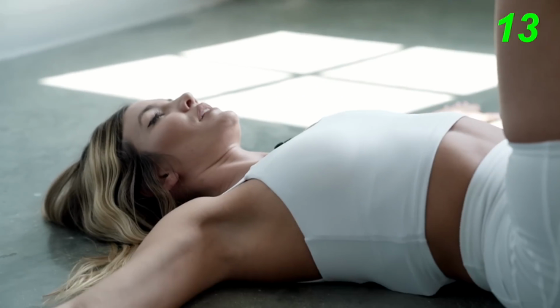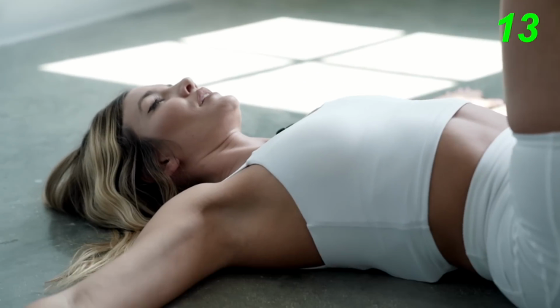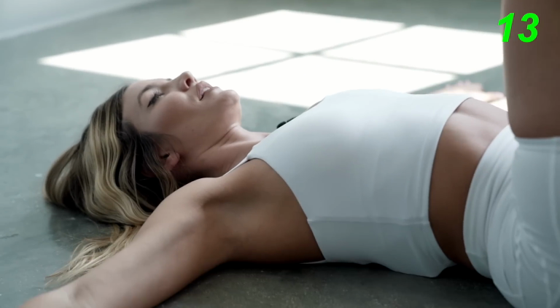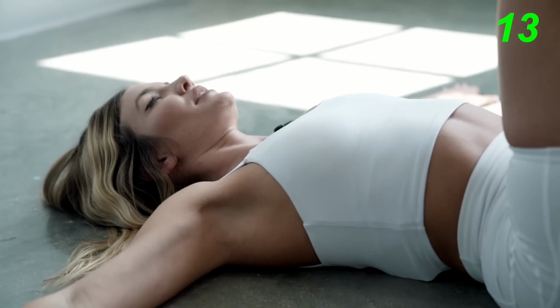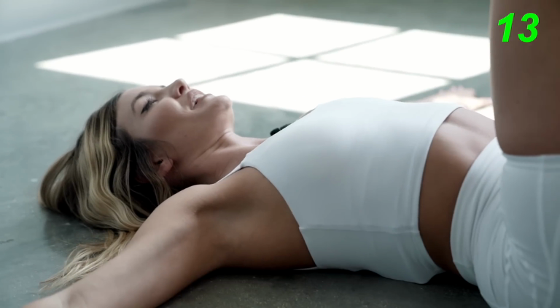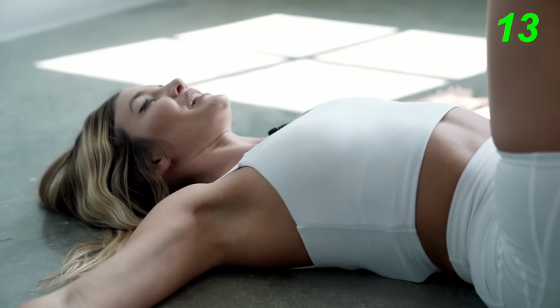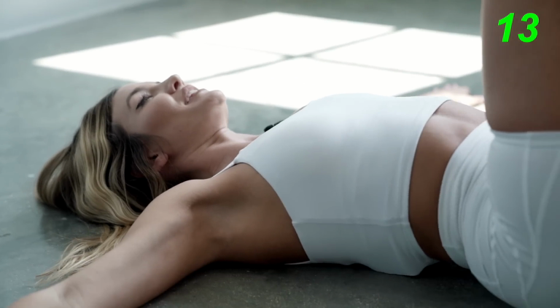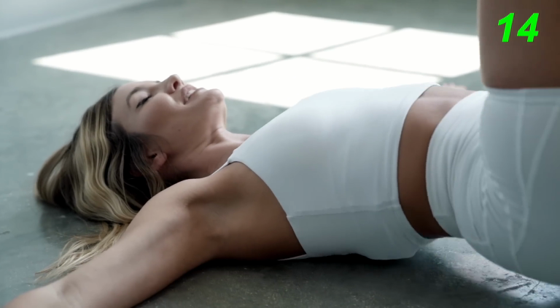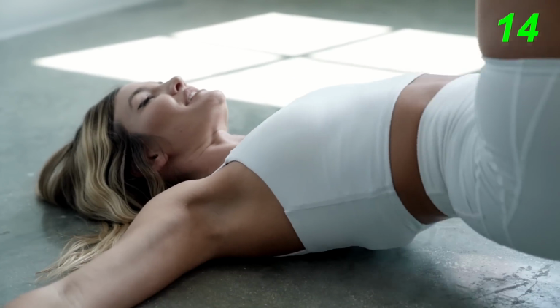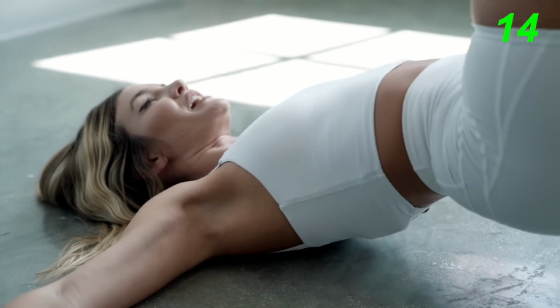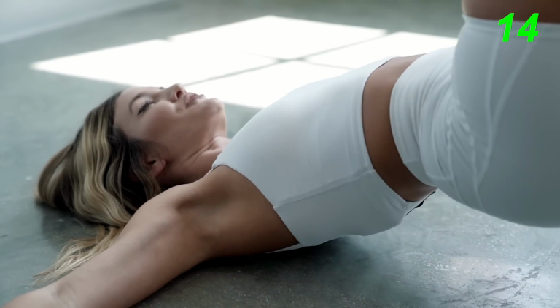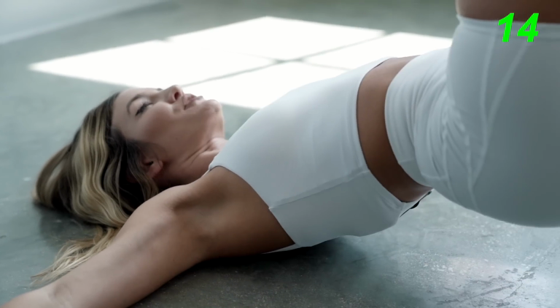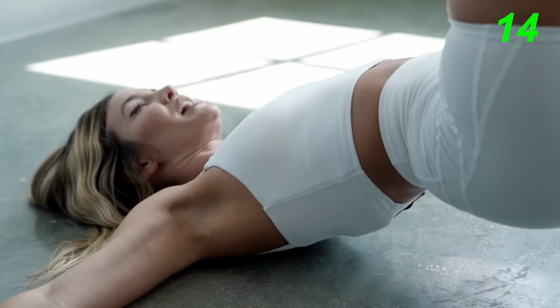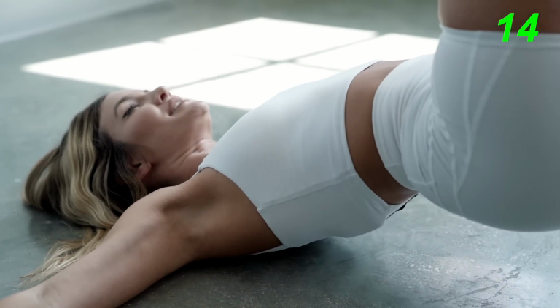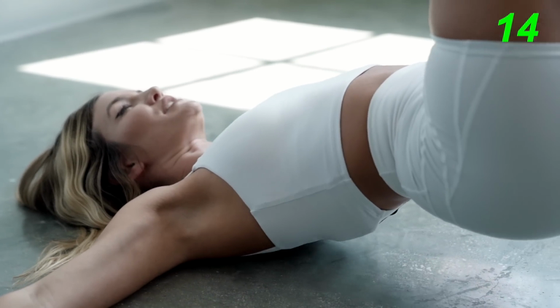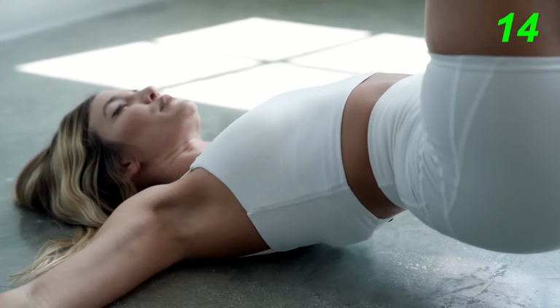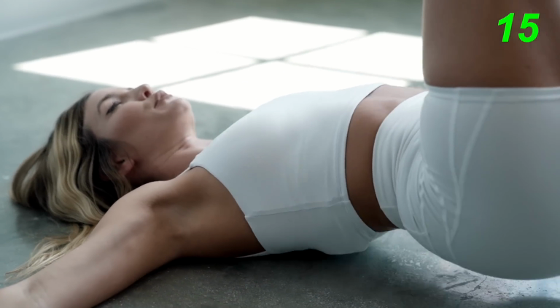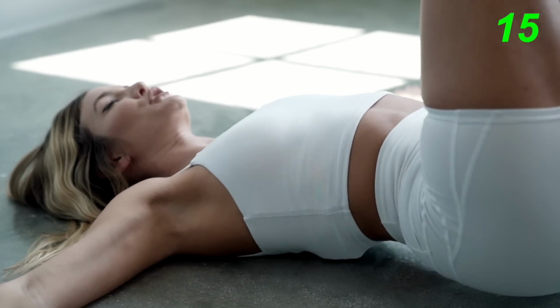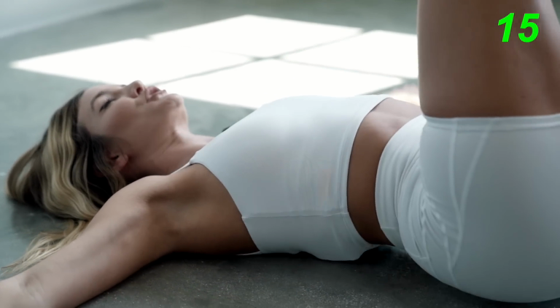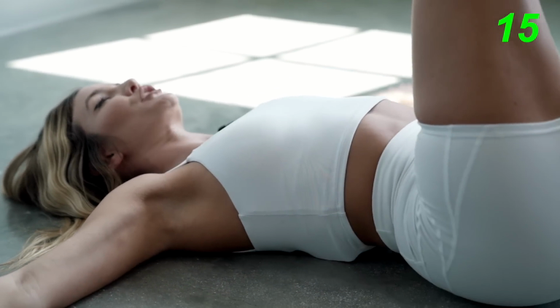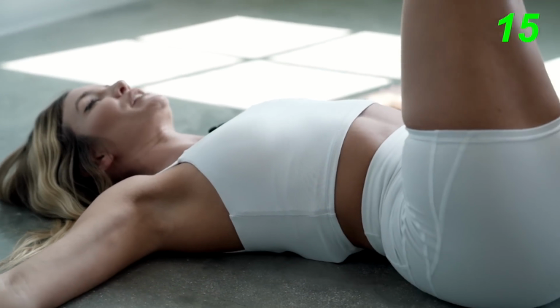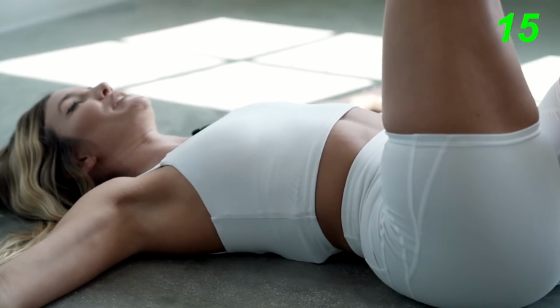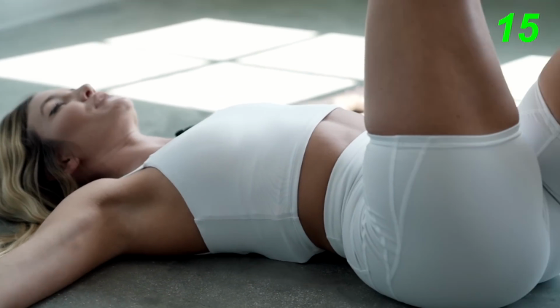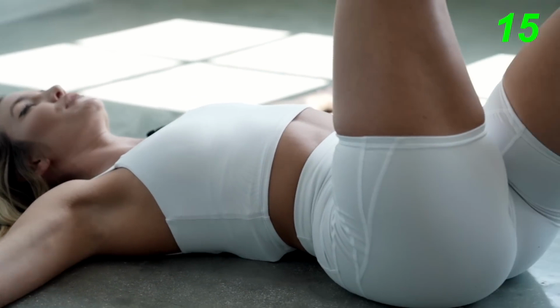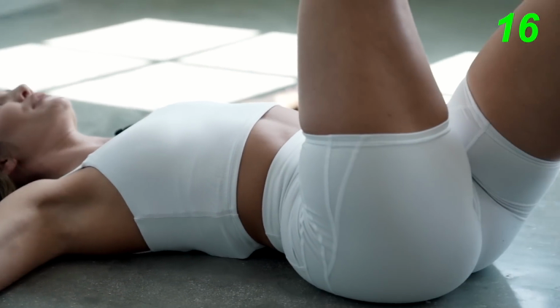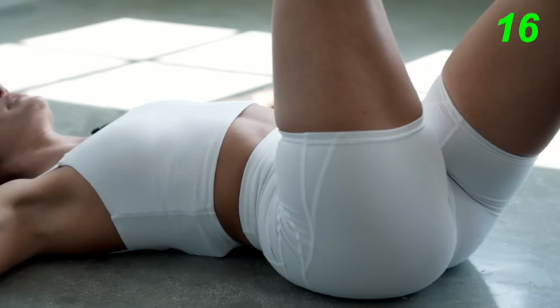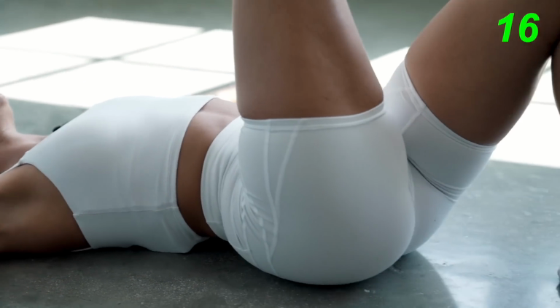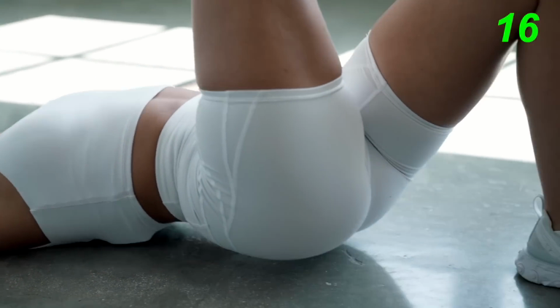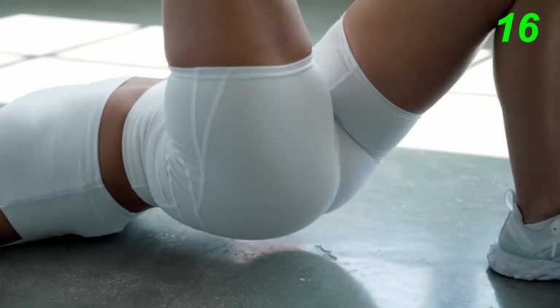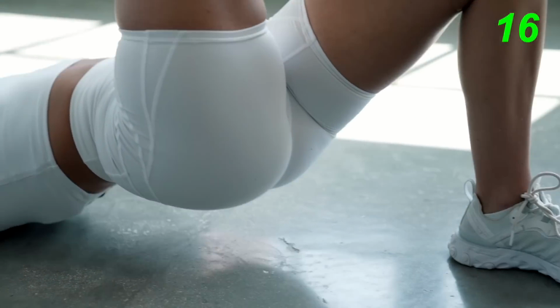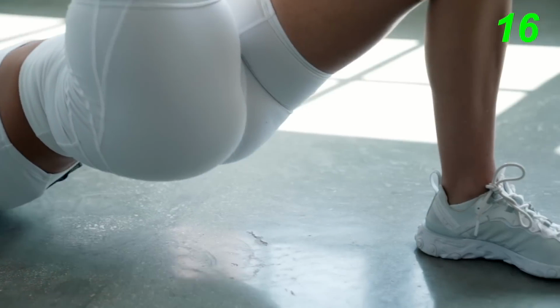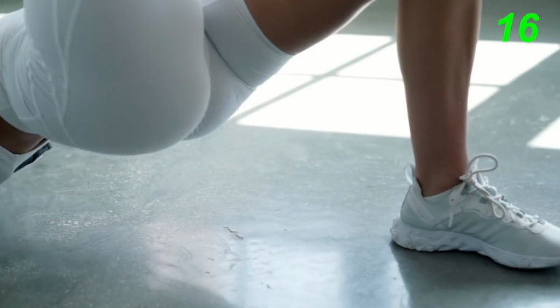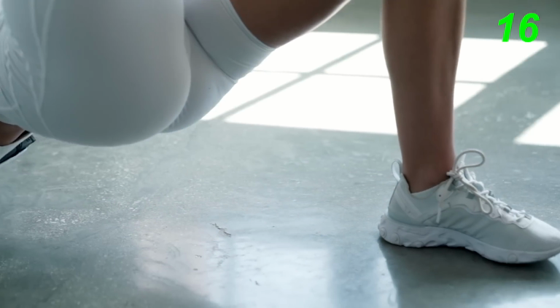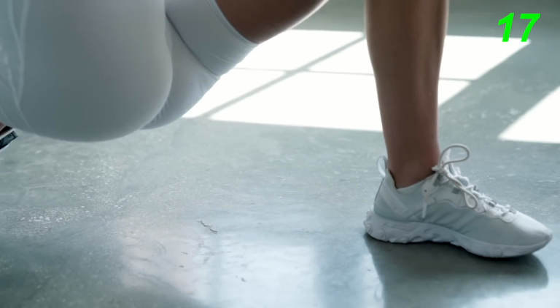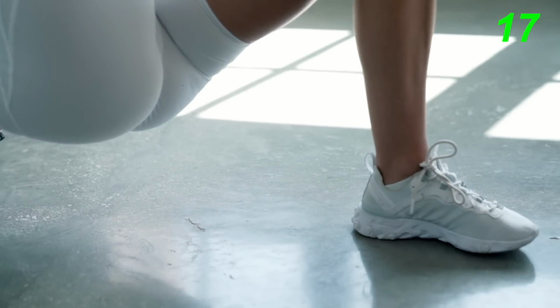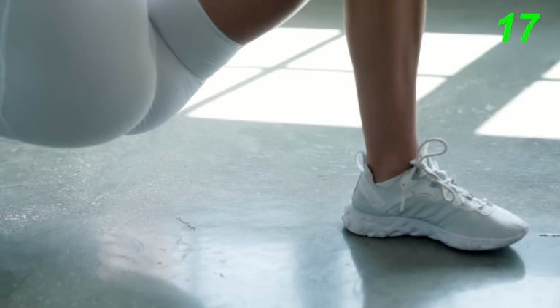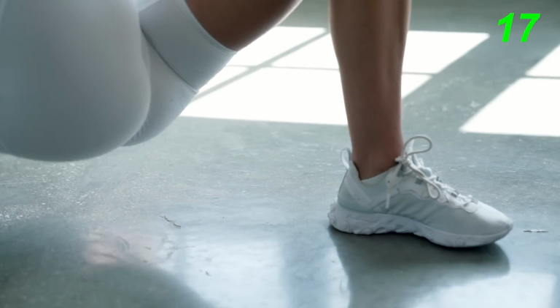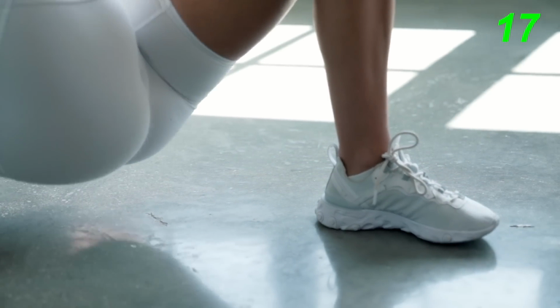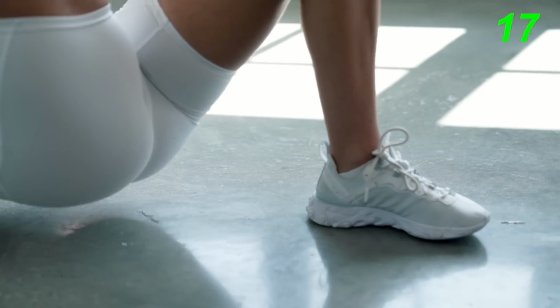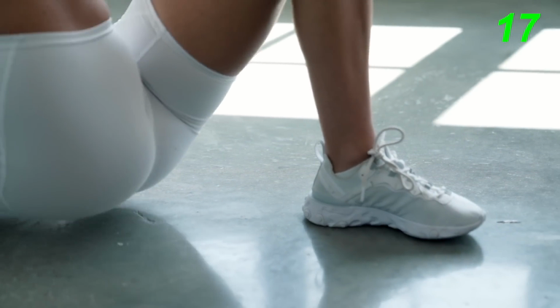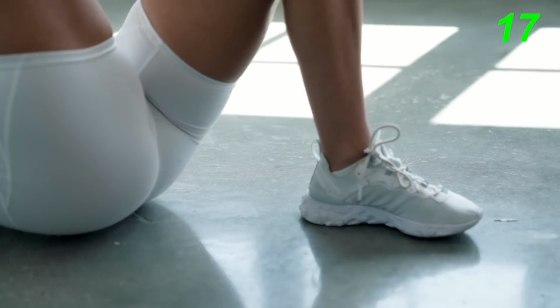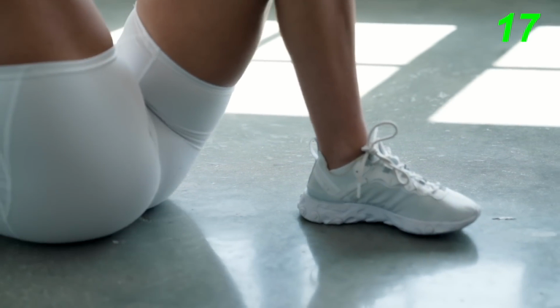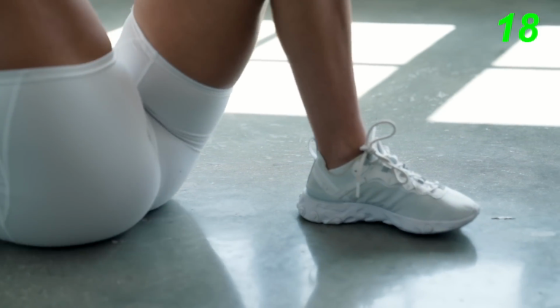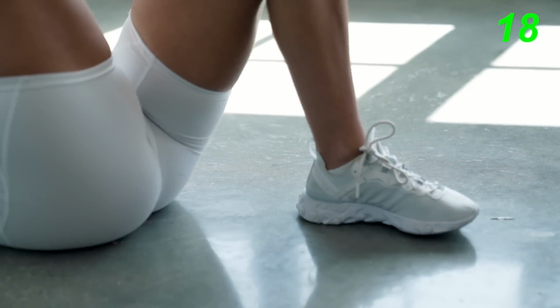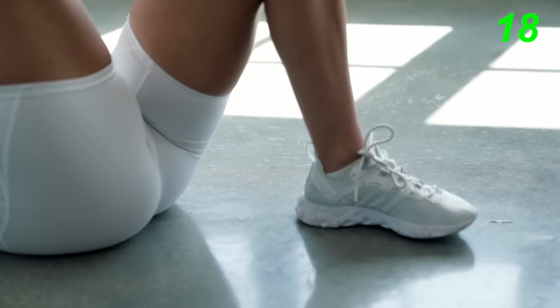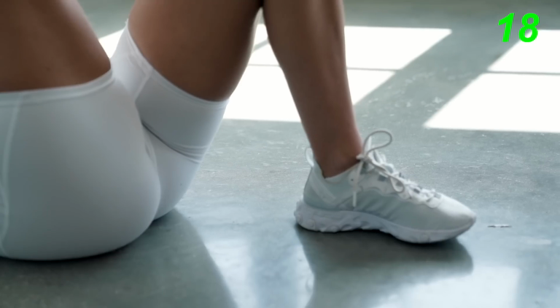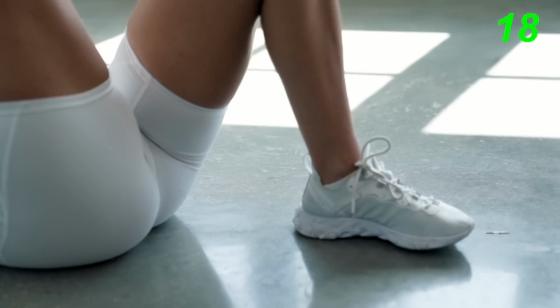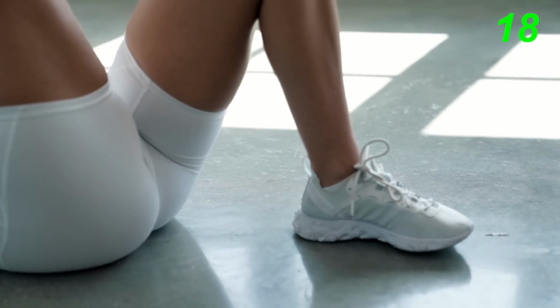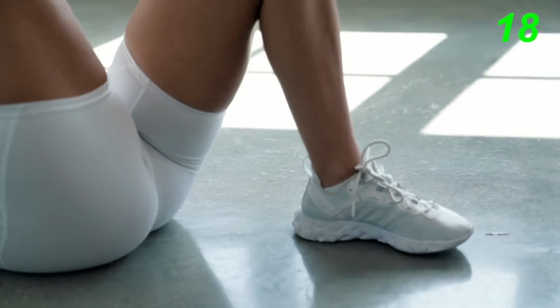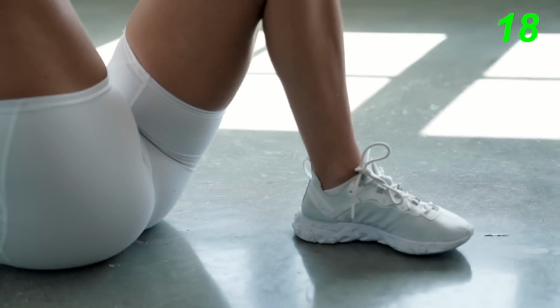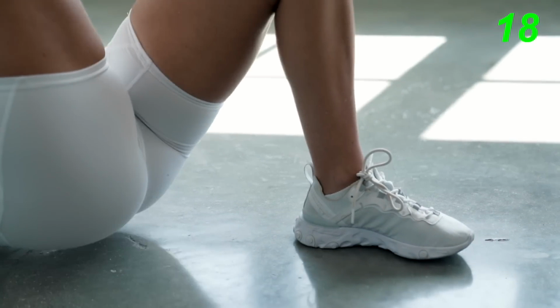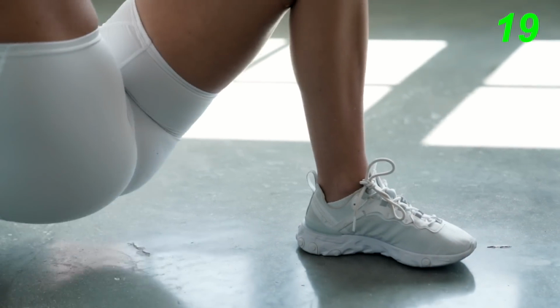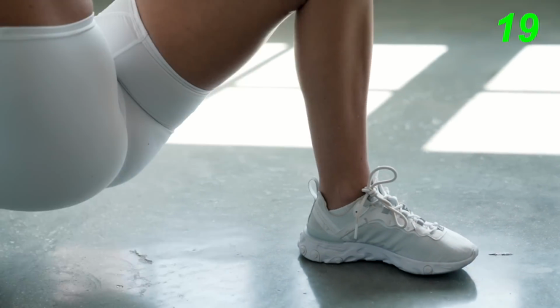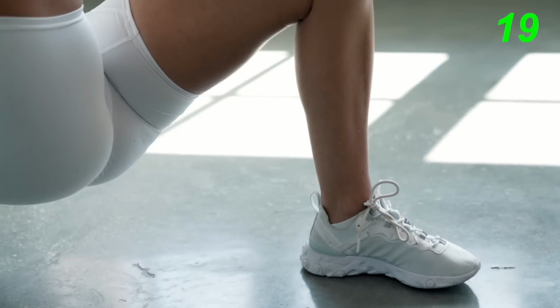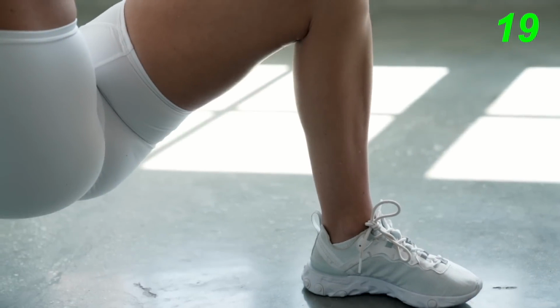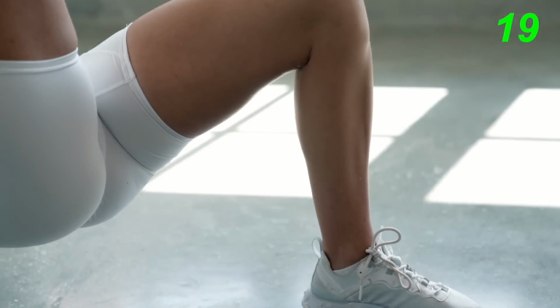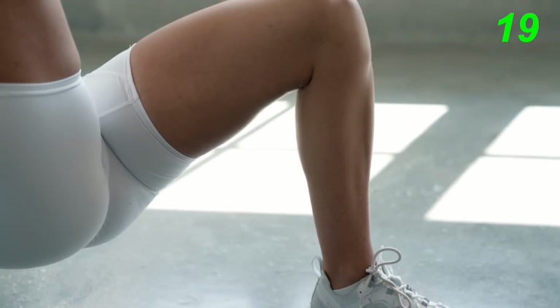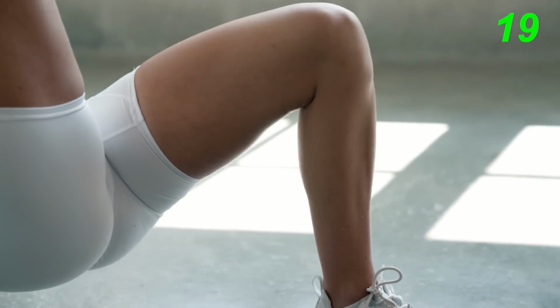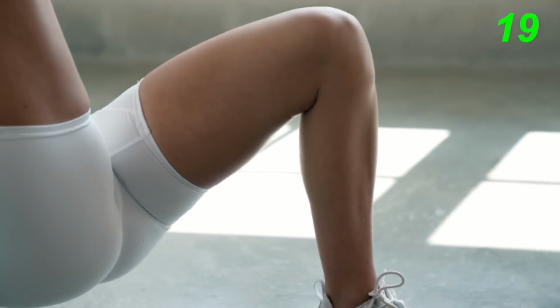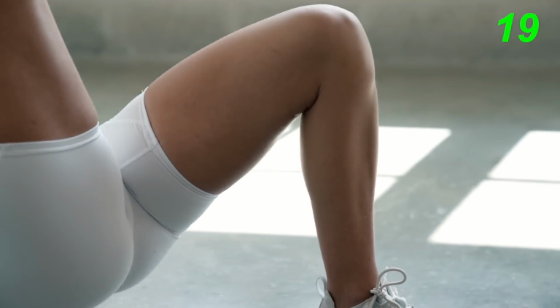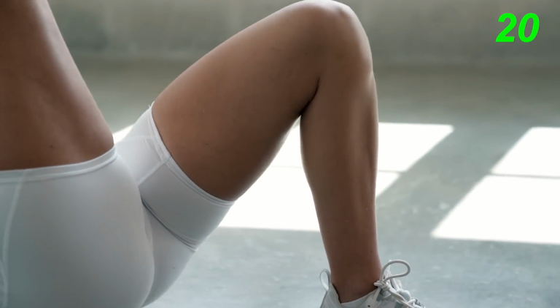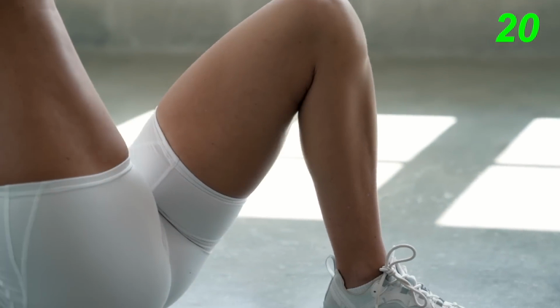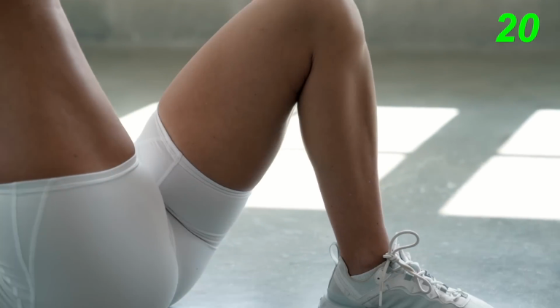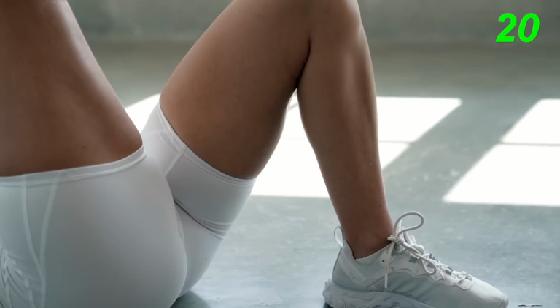The key to this exercise is to push your heel down as far as you can, while raising your hips as high as you can.